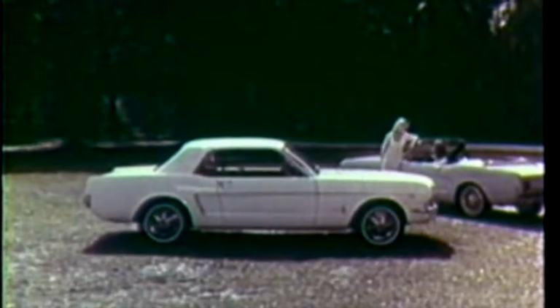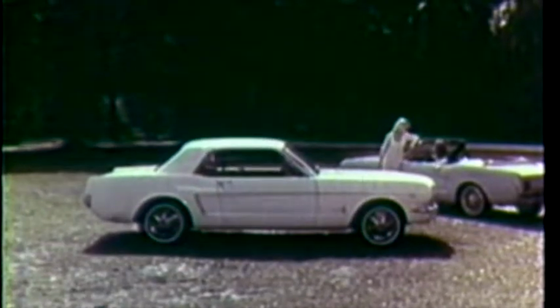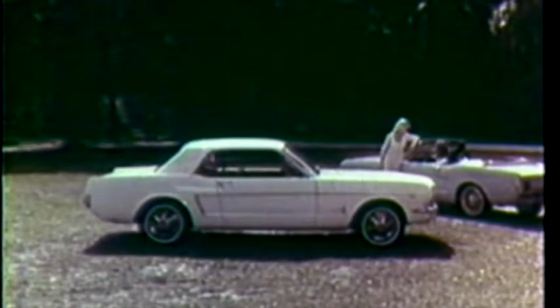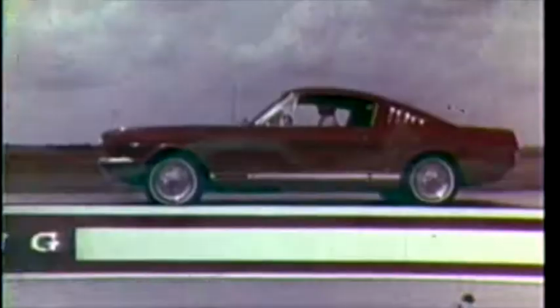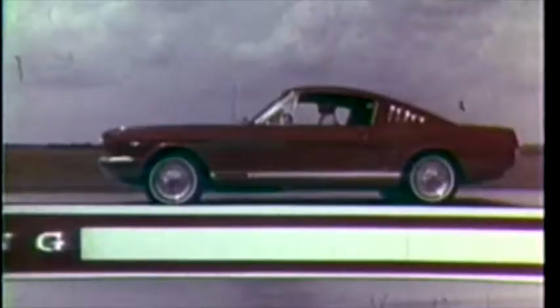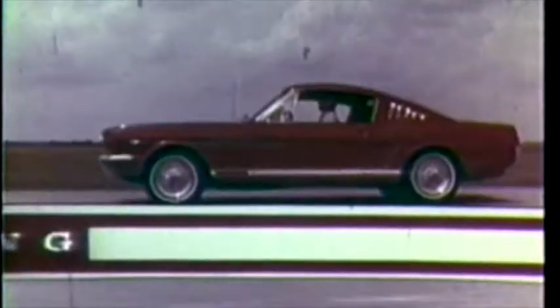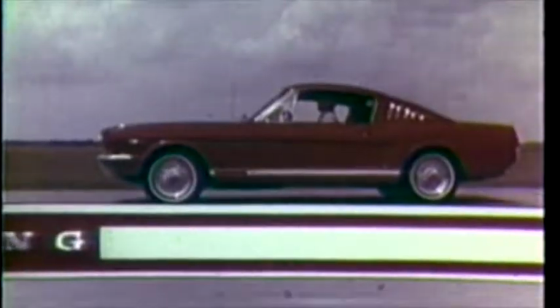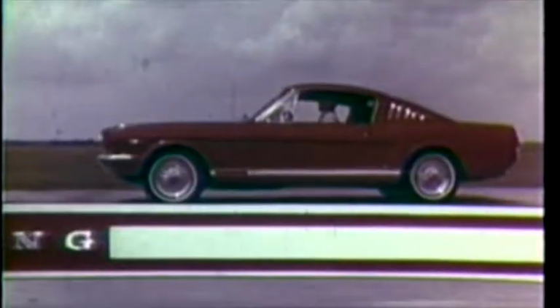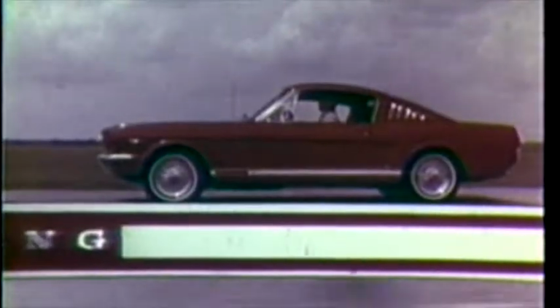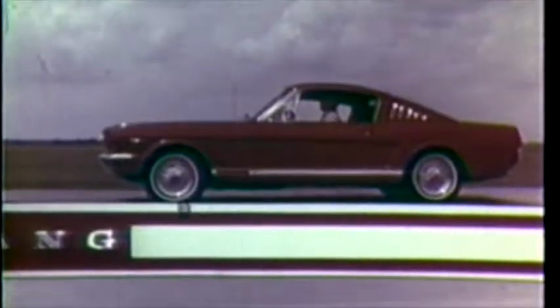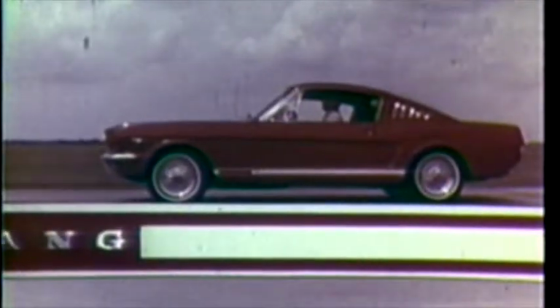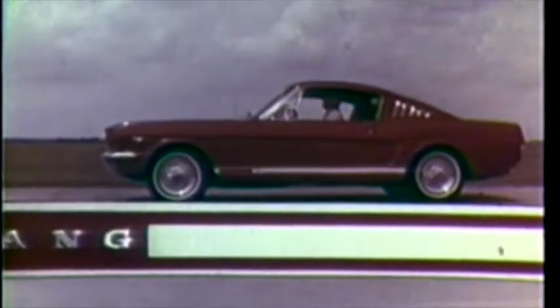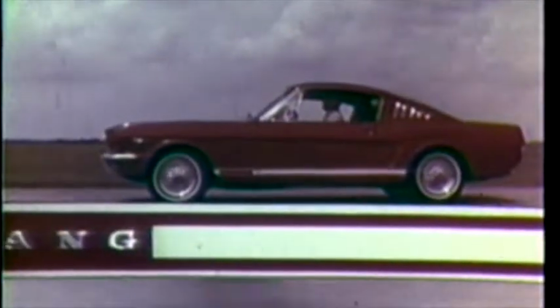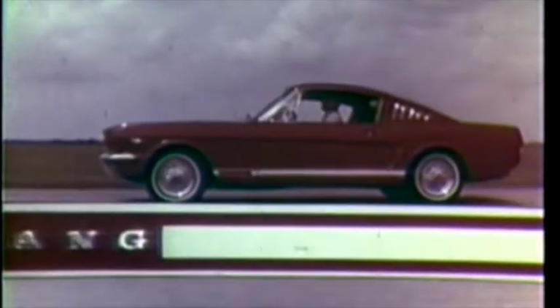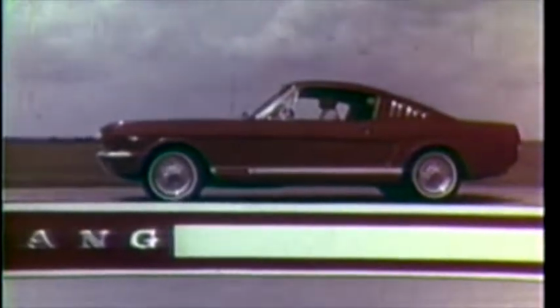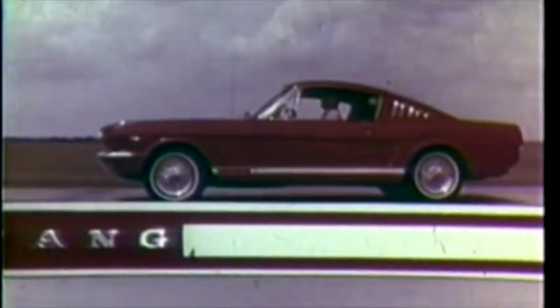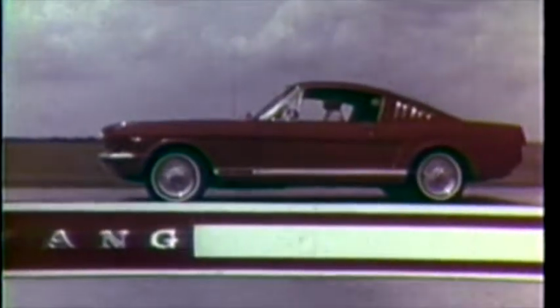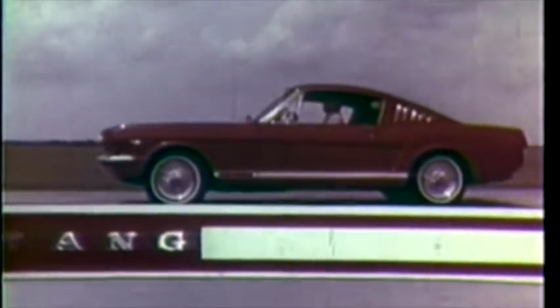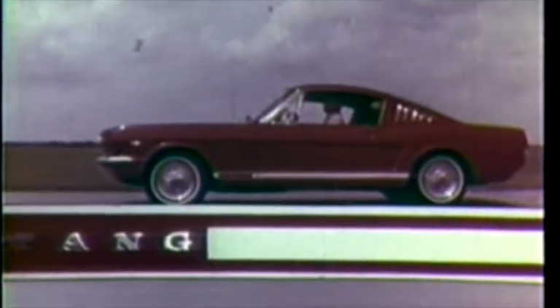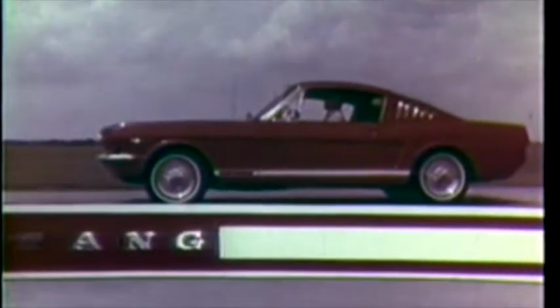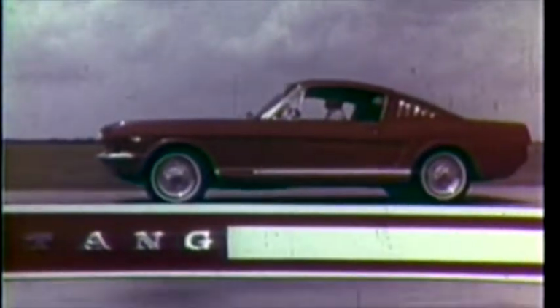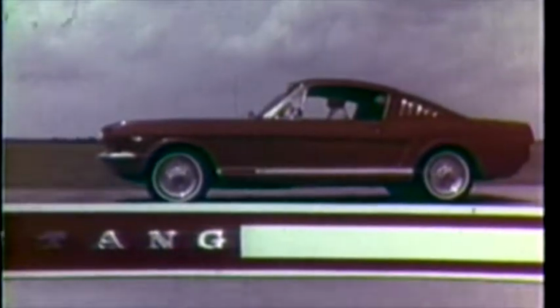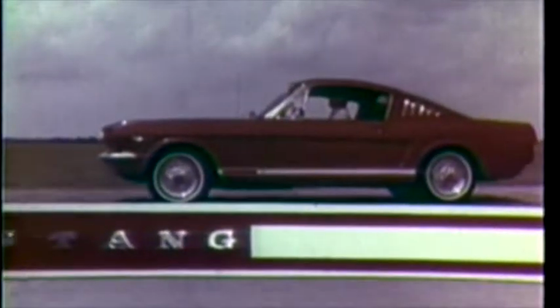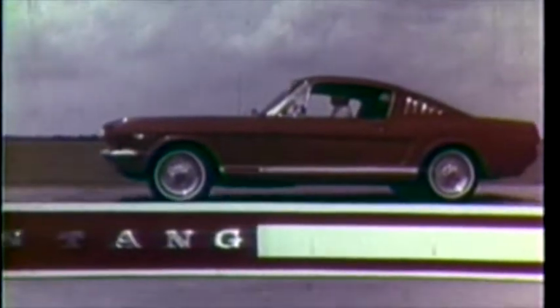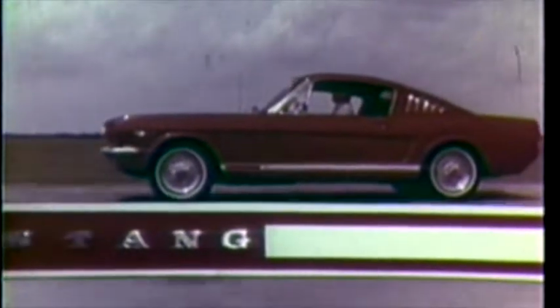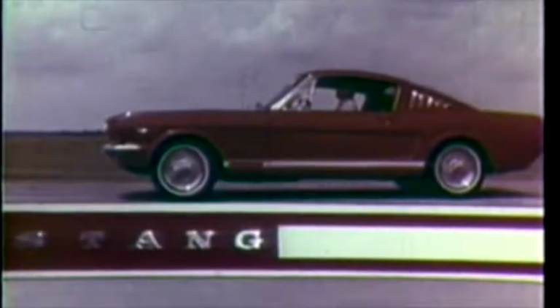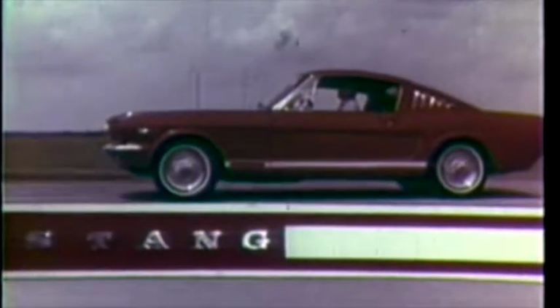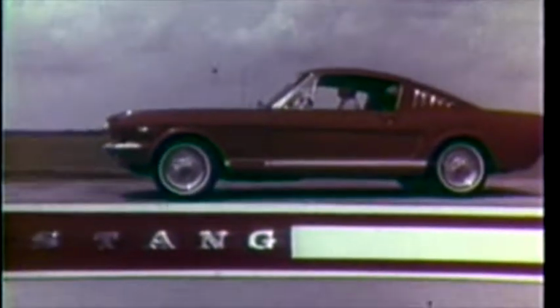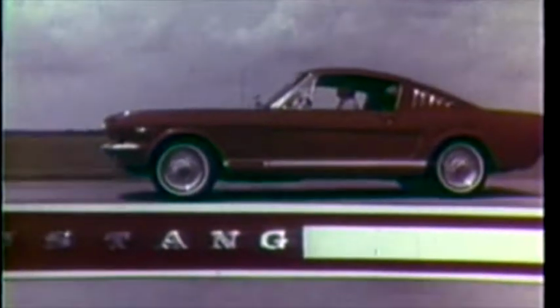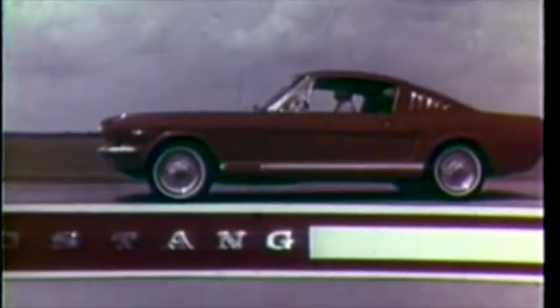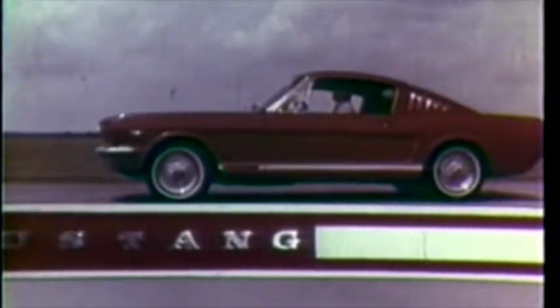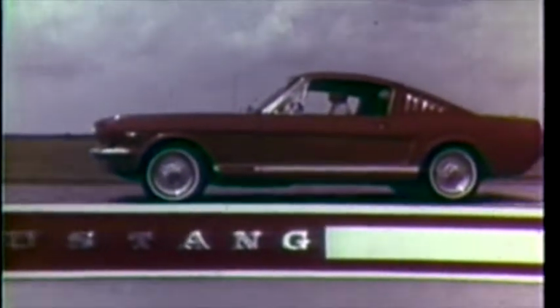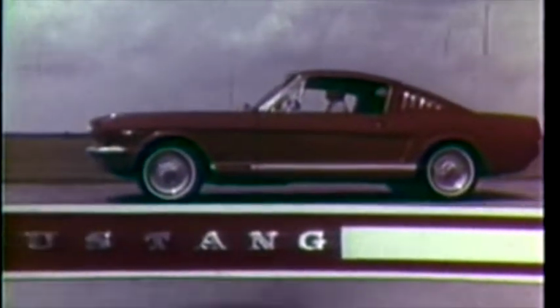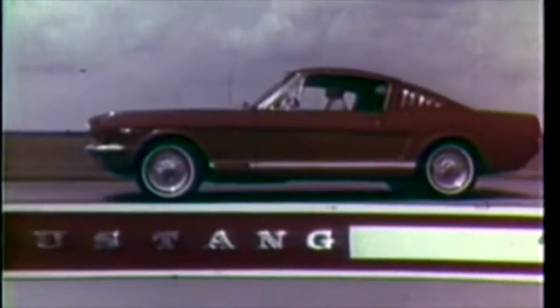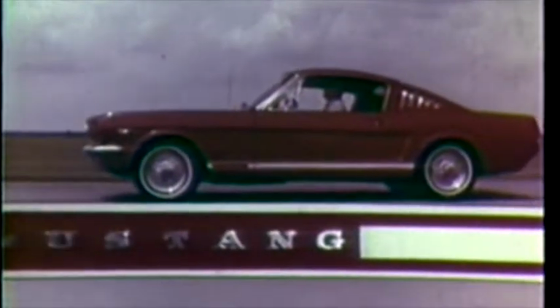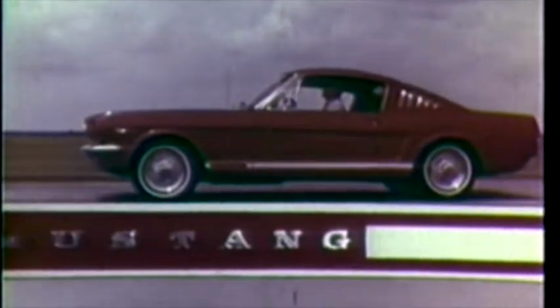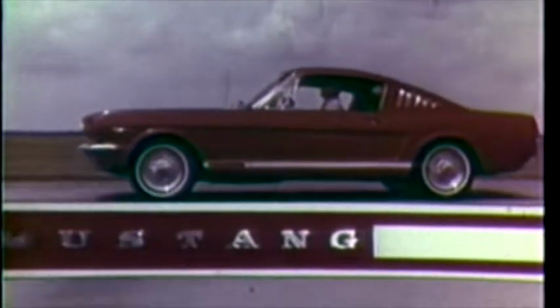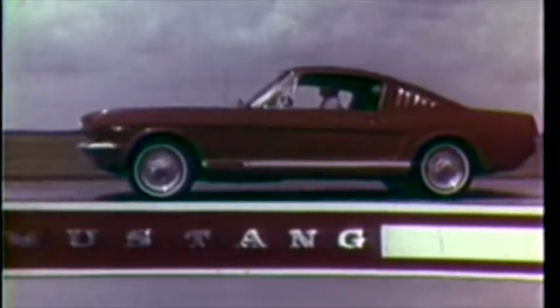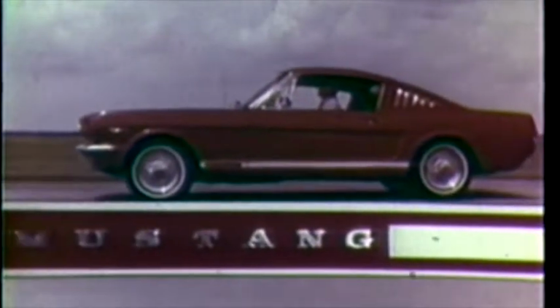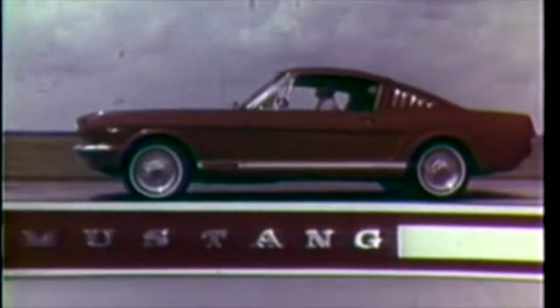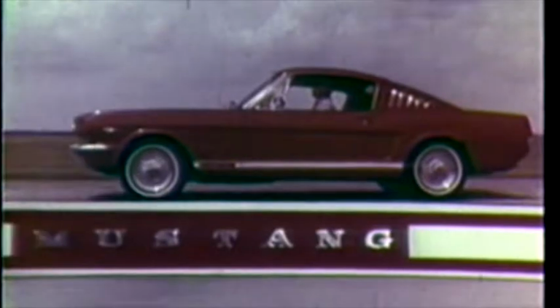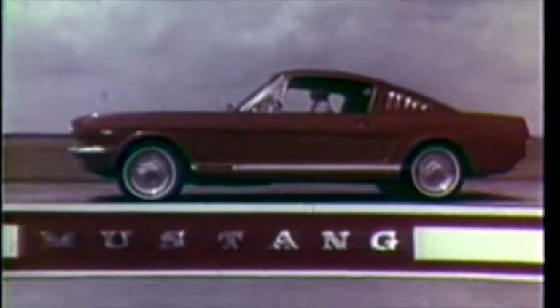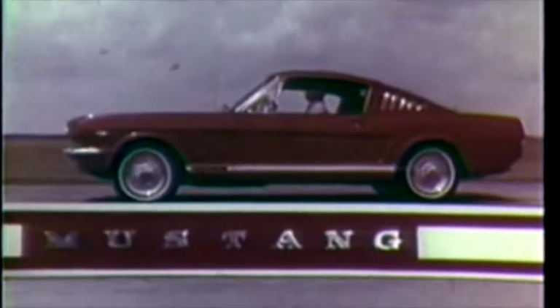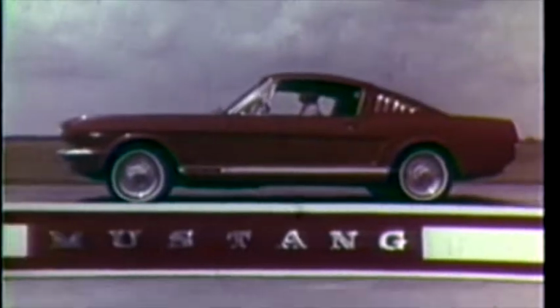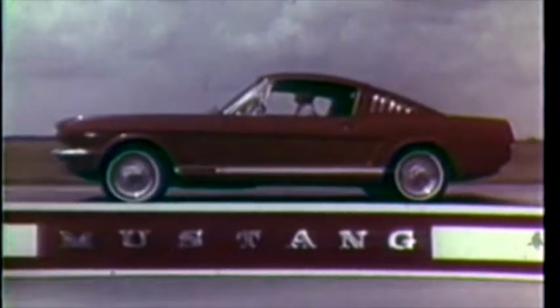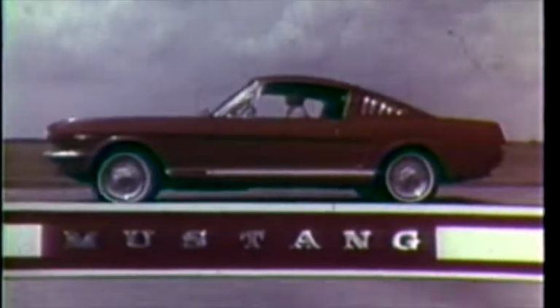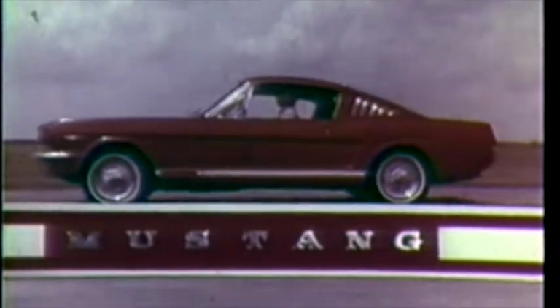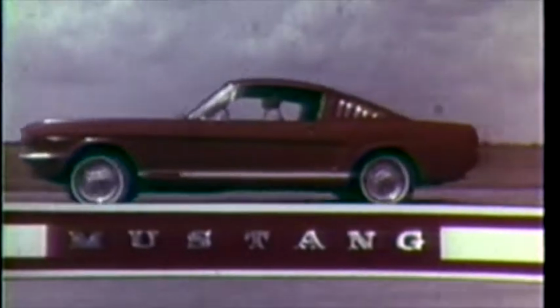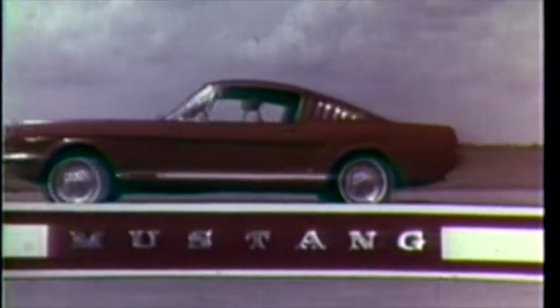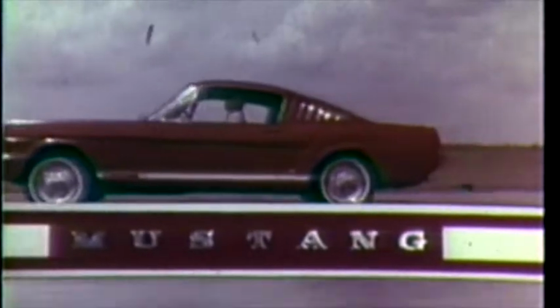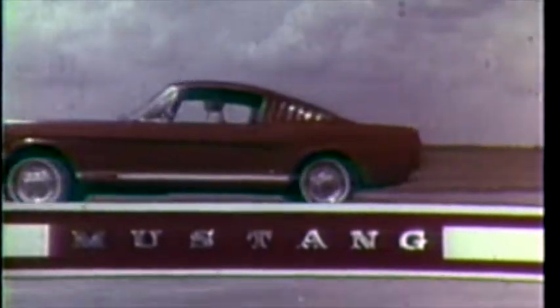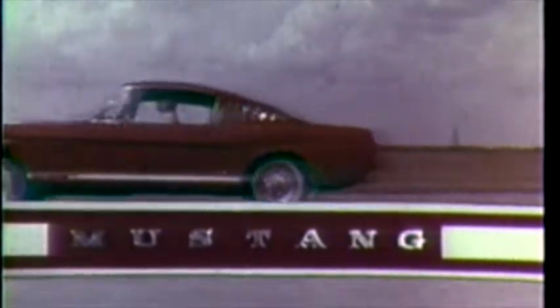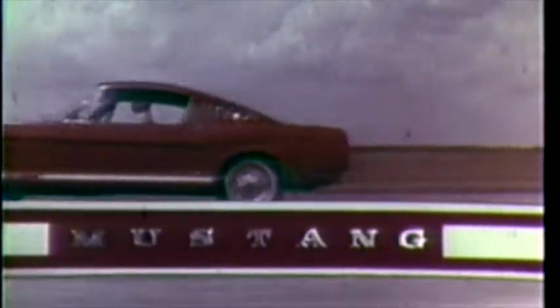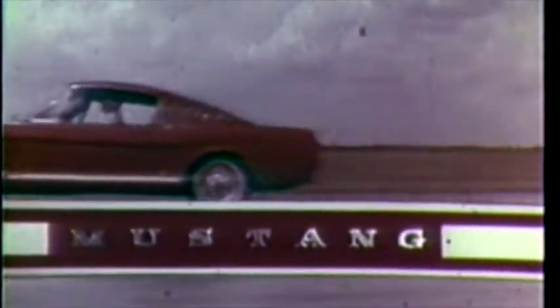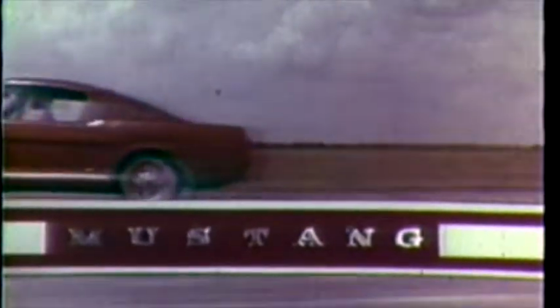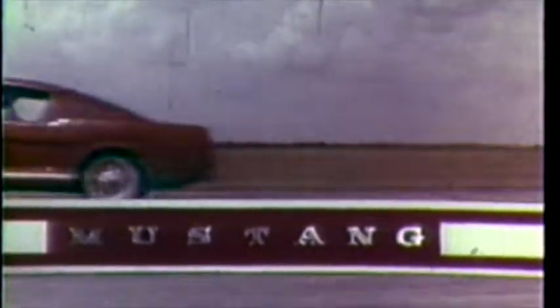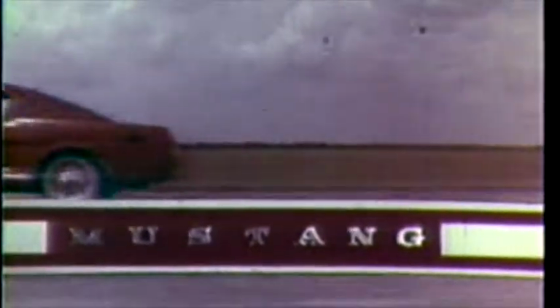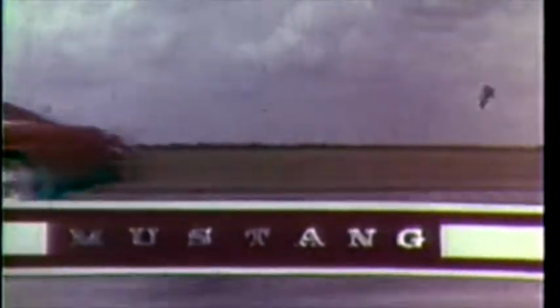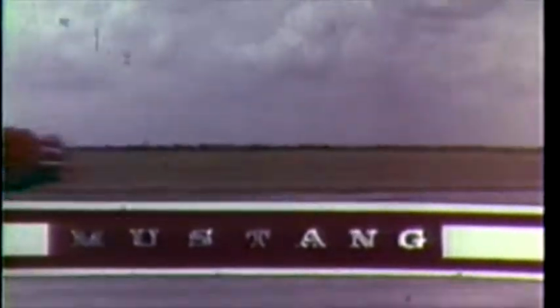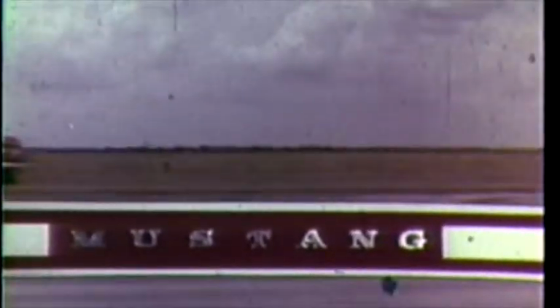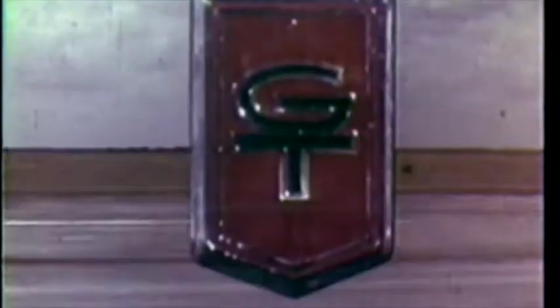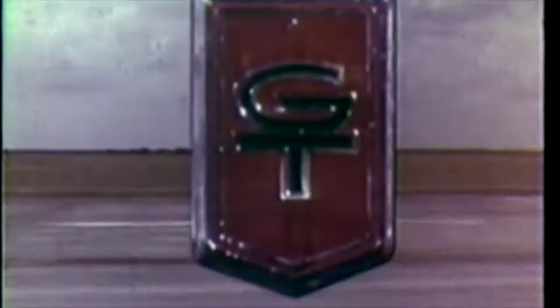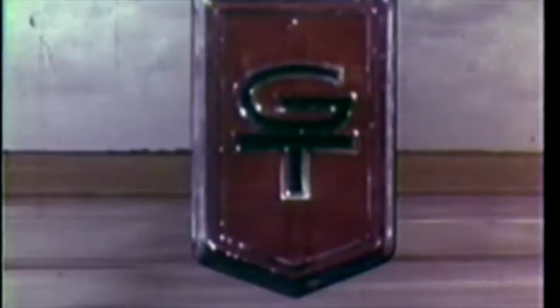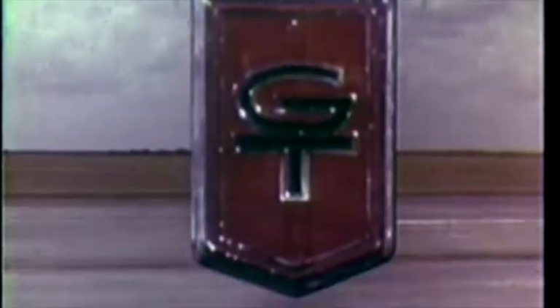Look for the mark of the true GT, now at your Ford dealer. The Mustang GT.